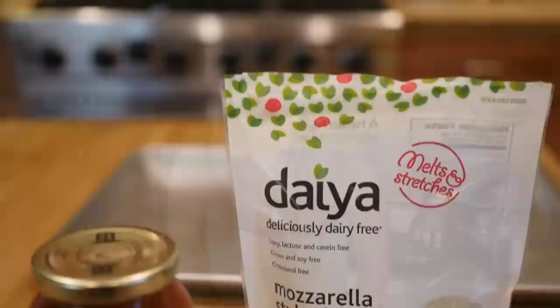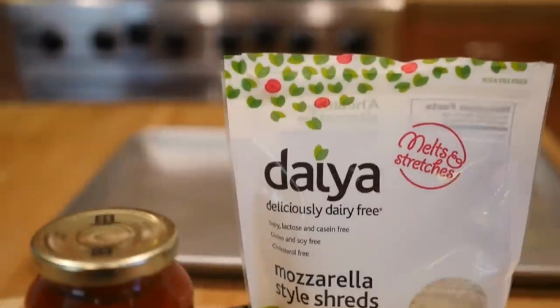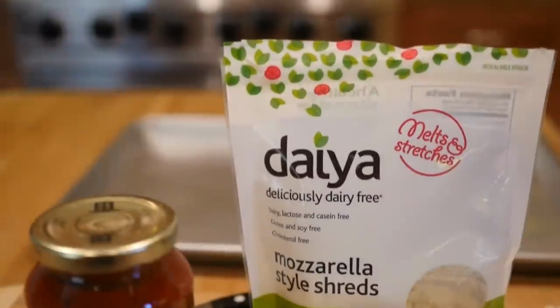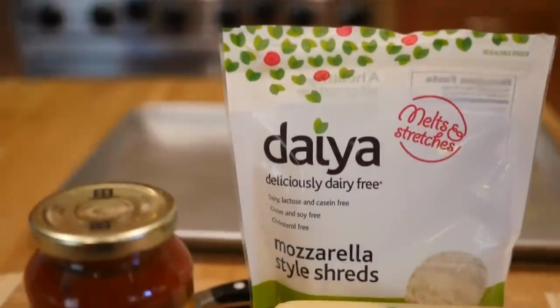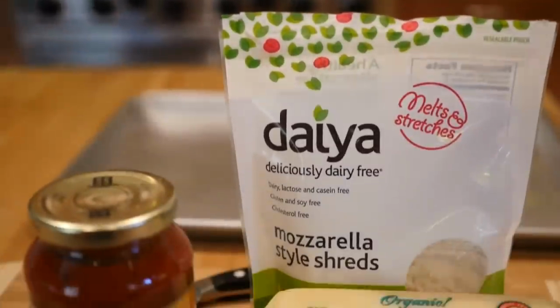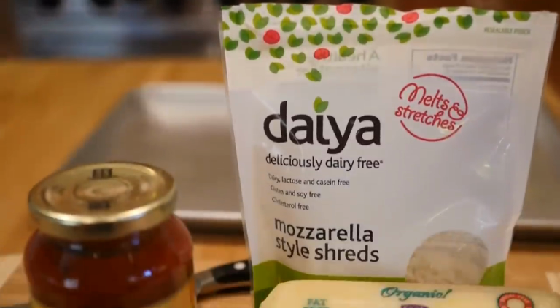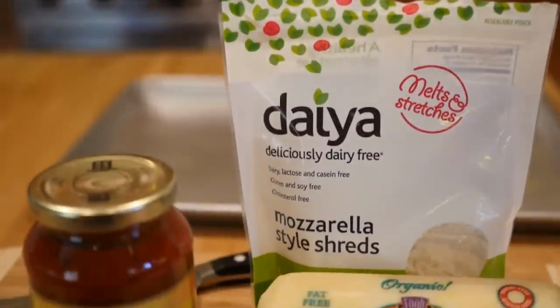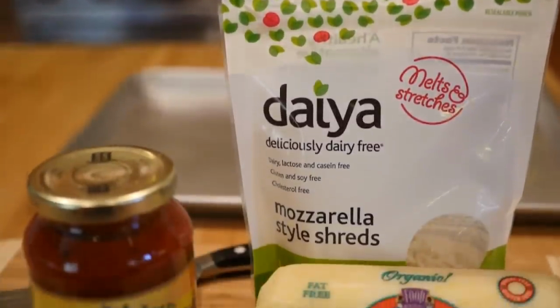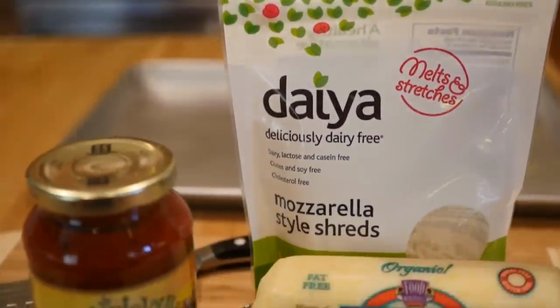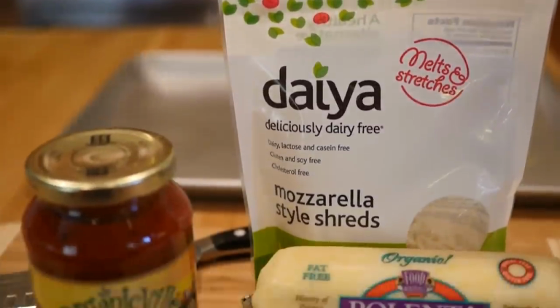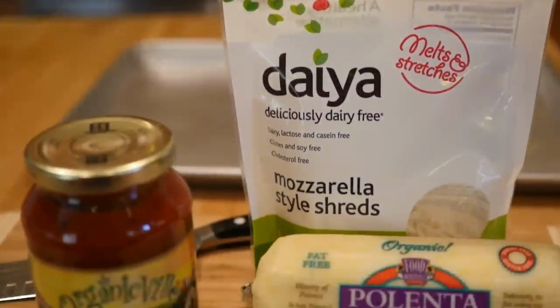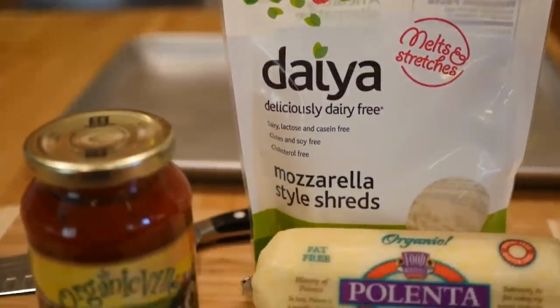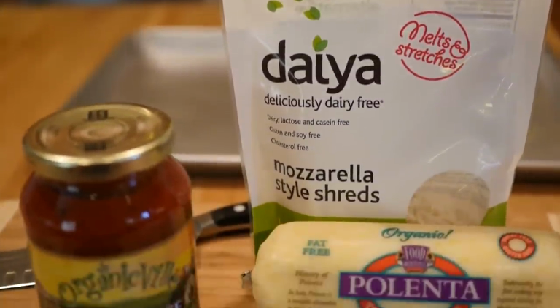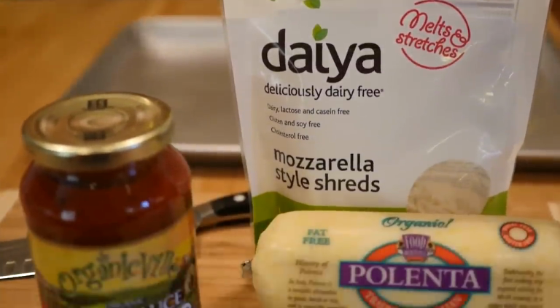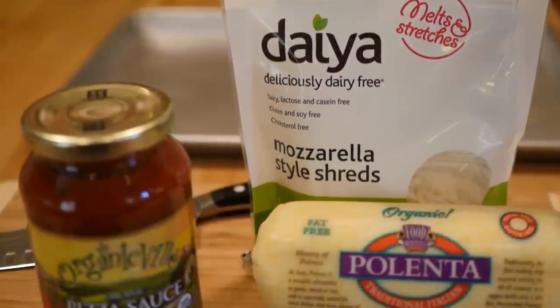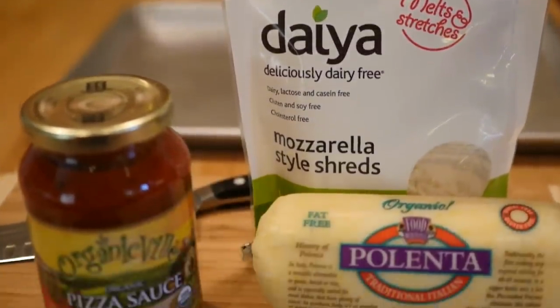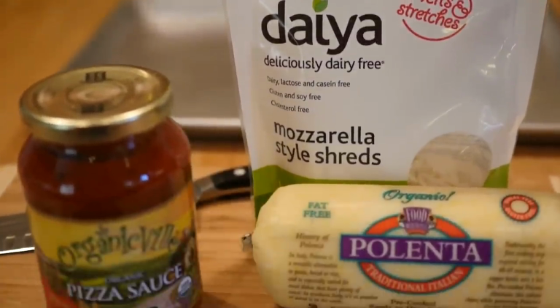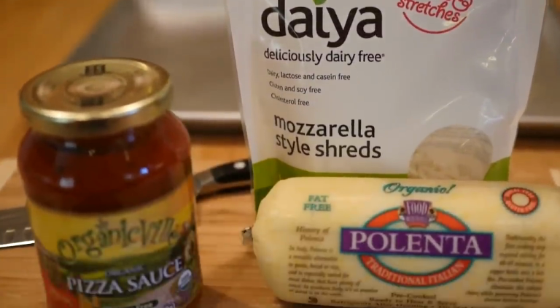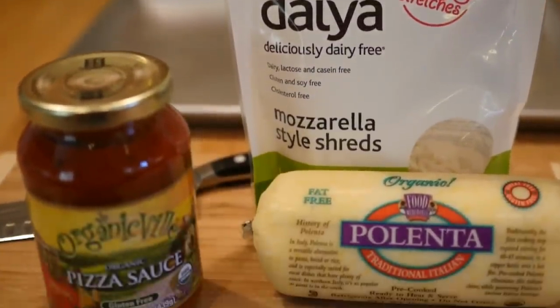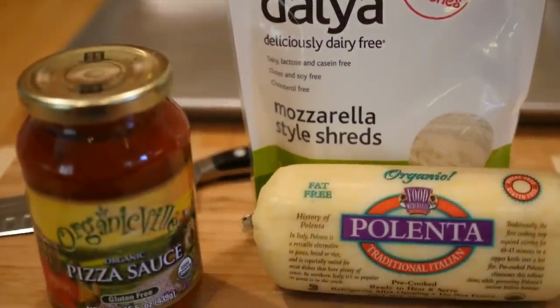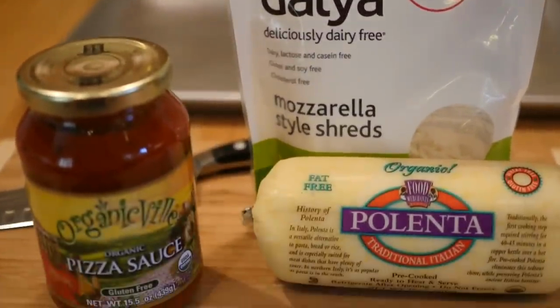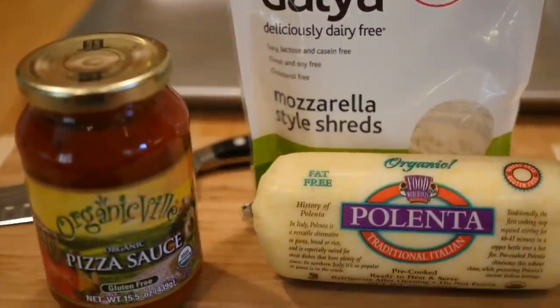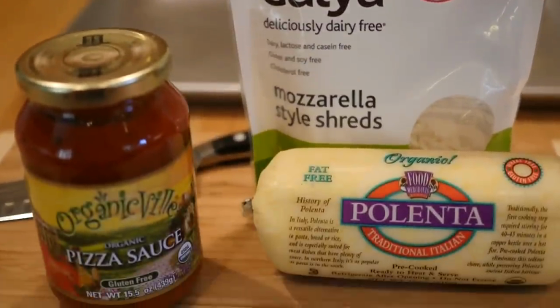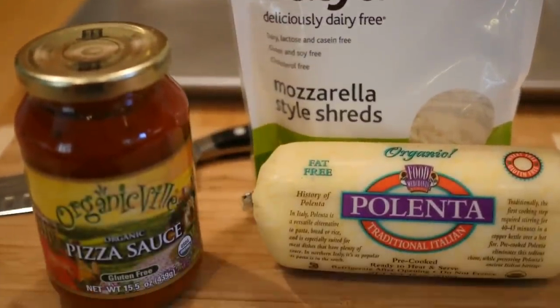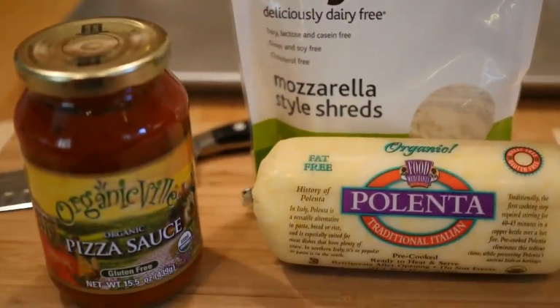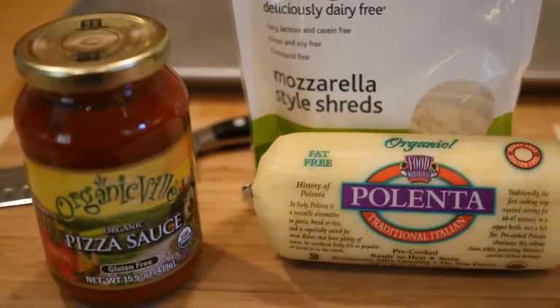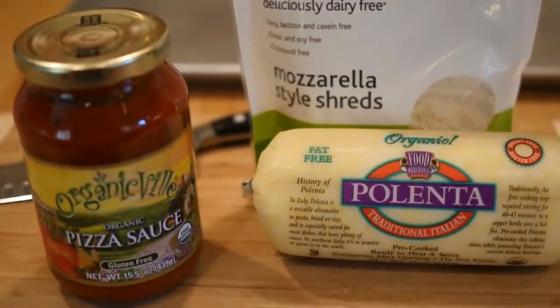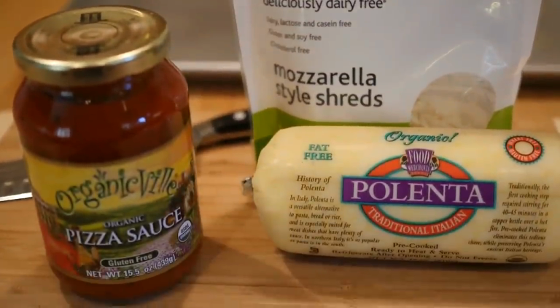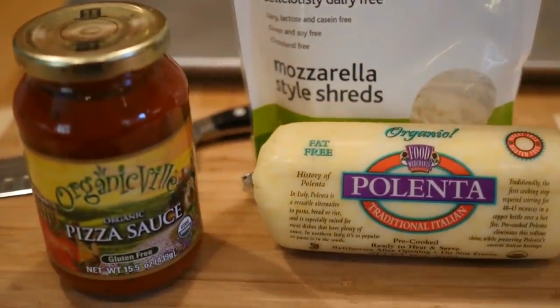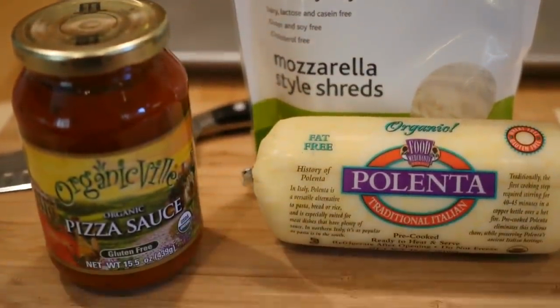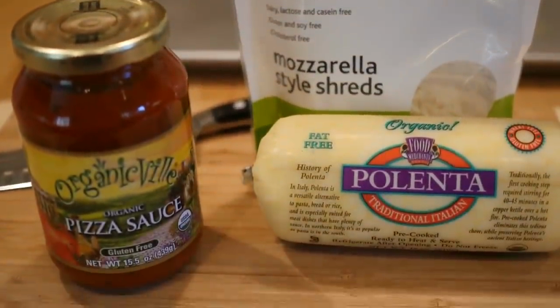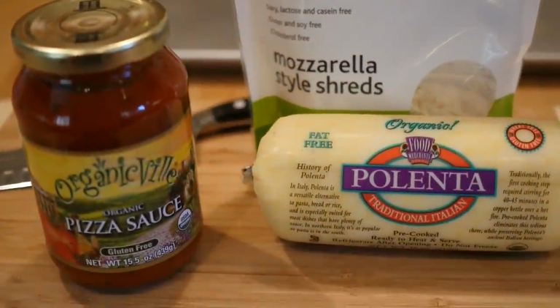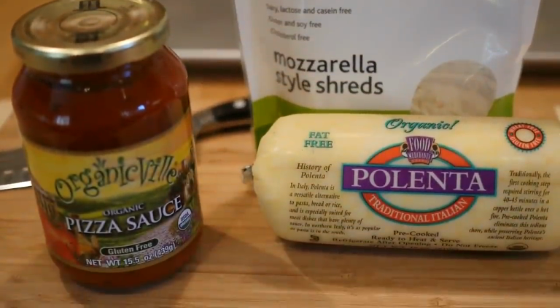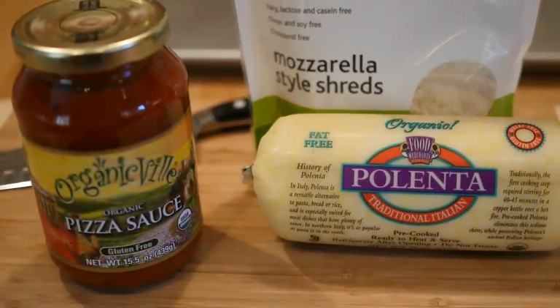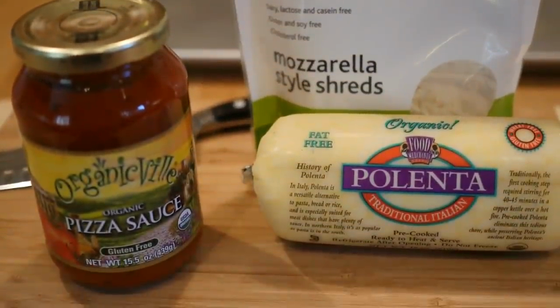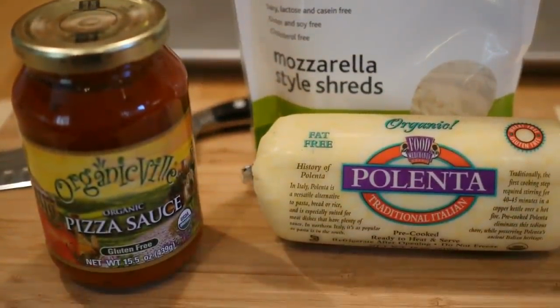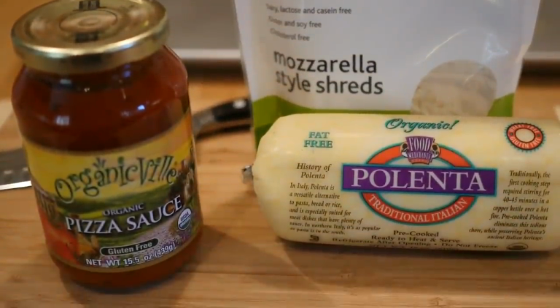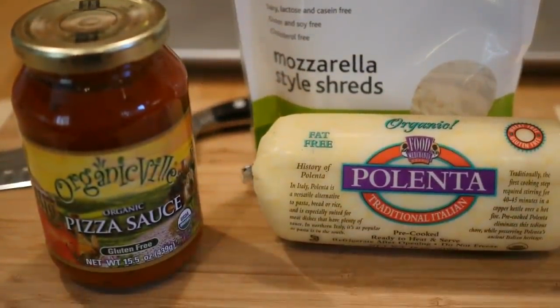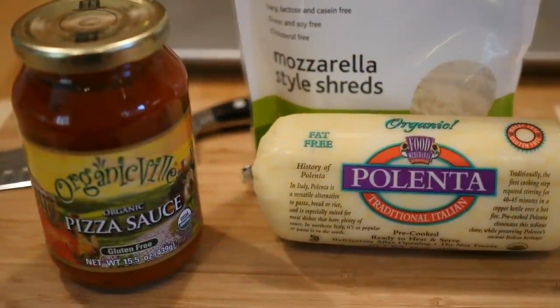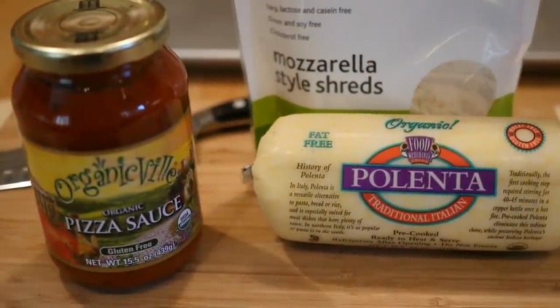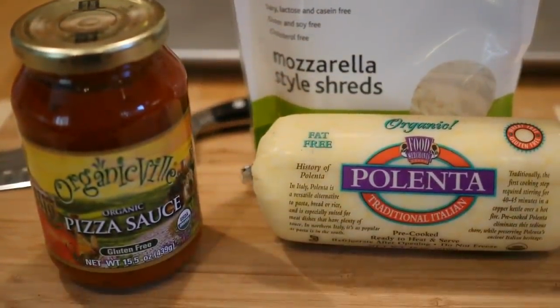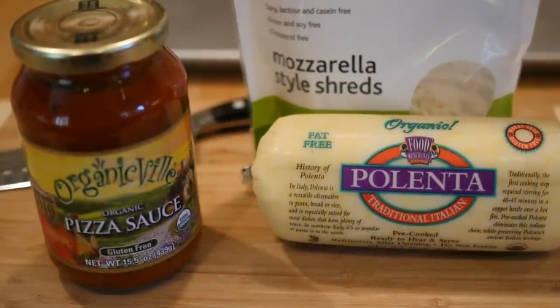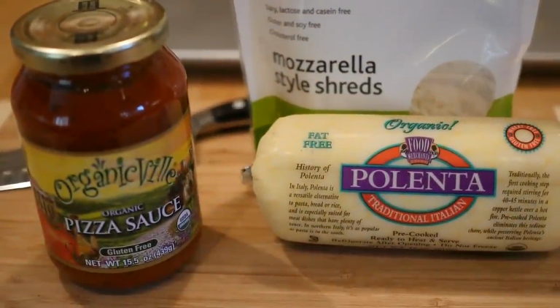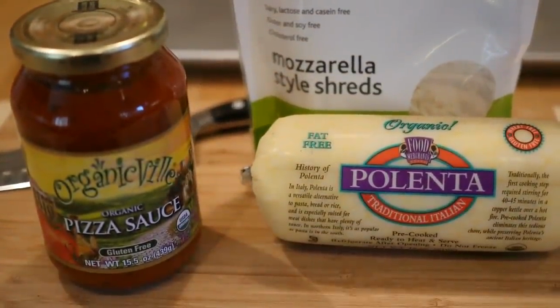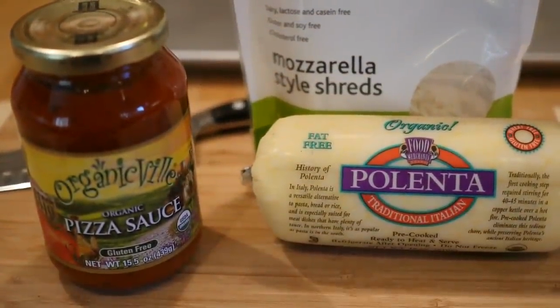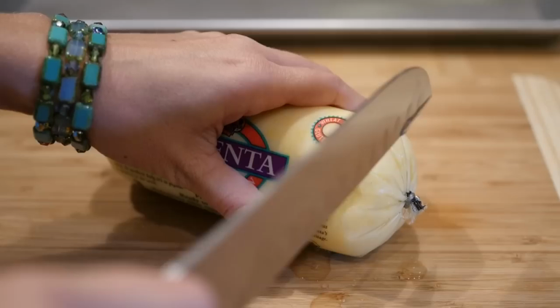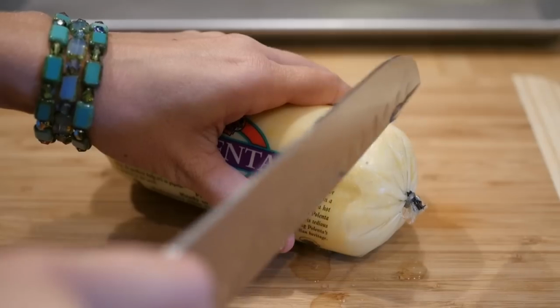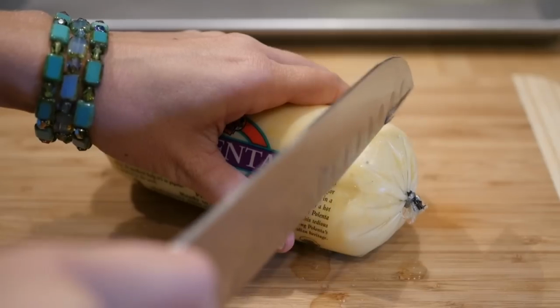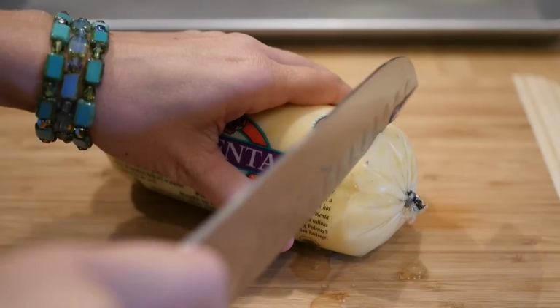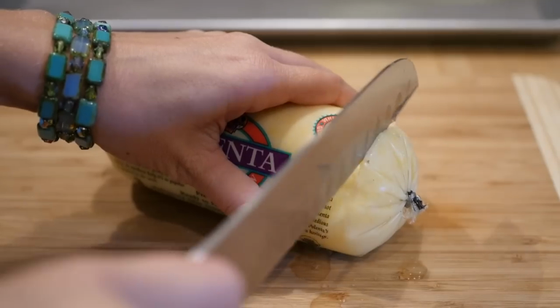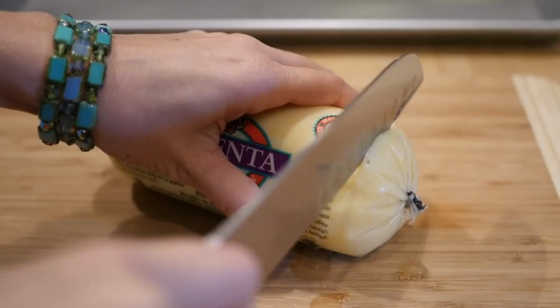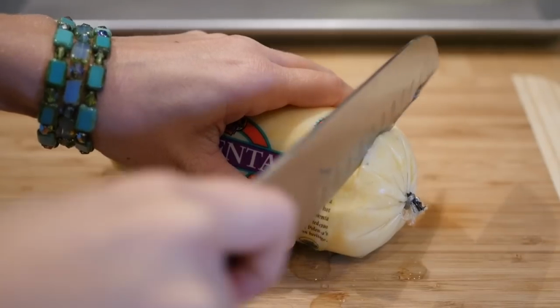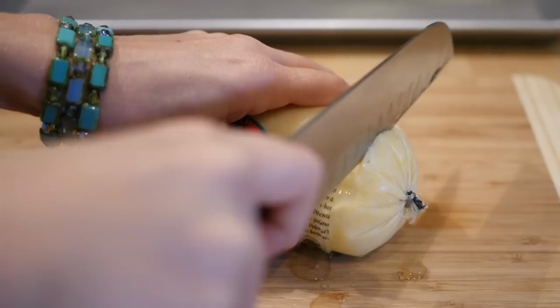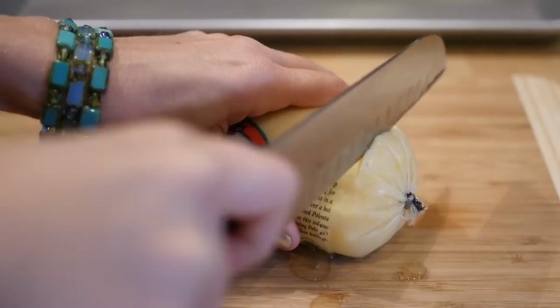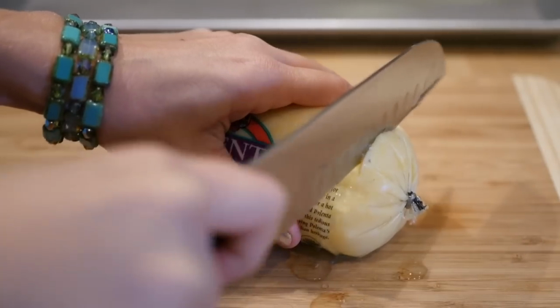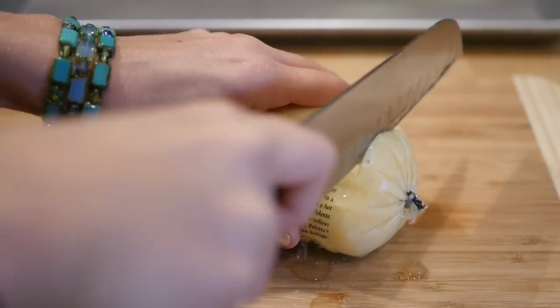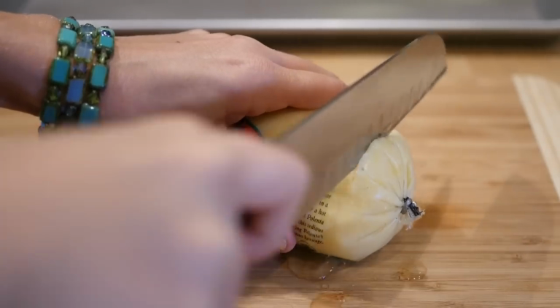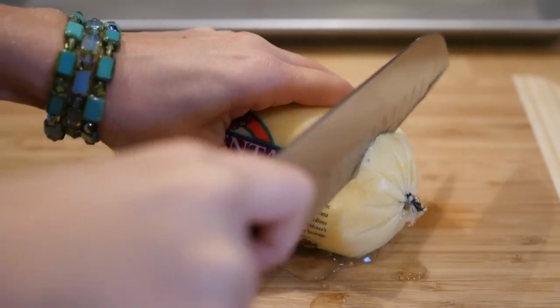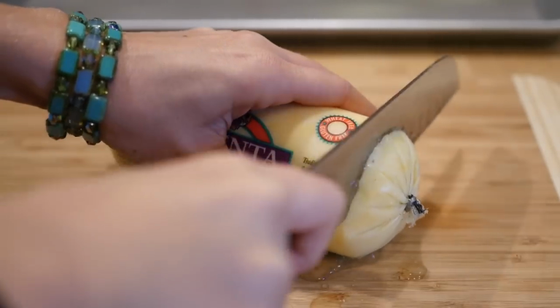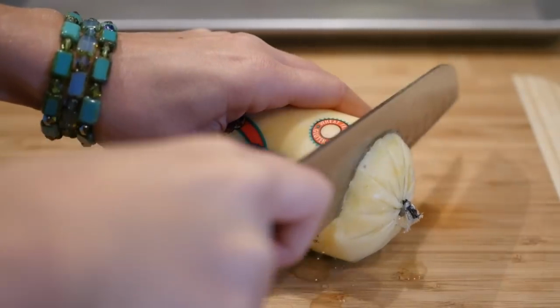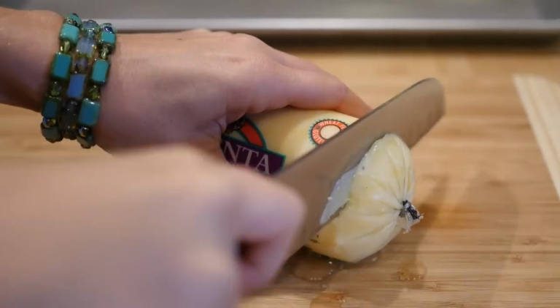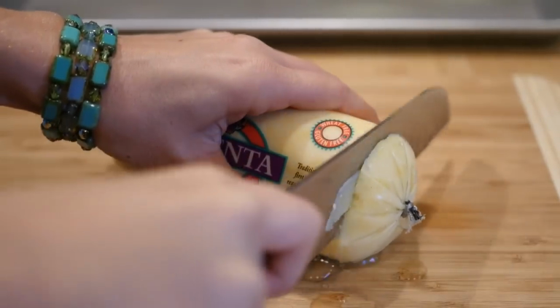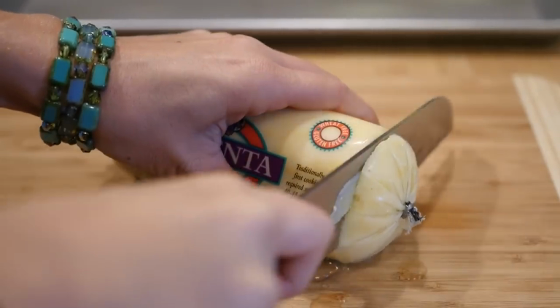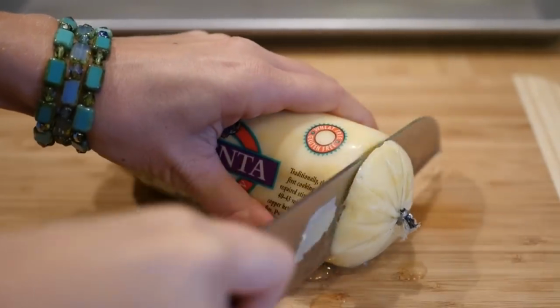All you're going to need is a bag of vegan mozzarella cheese, some pizza sauce or tomato sauce, and a package of polenta.